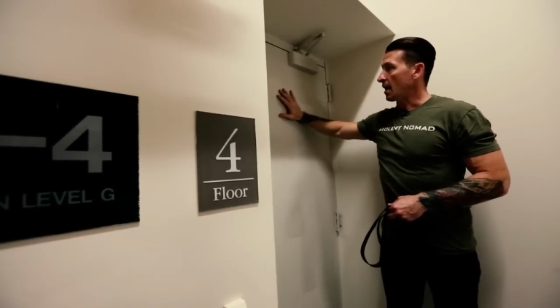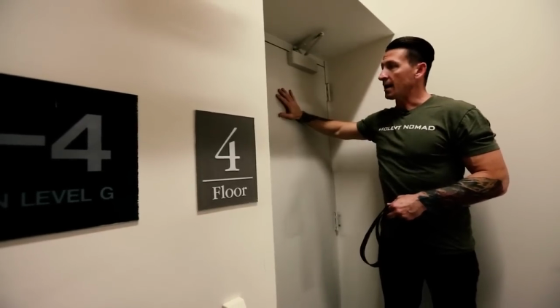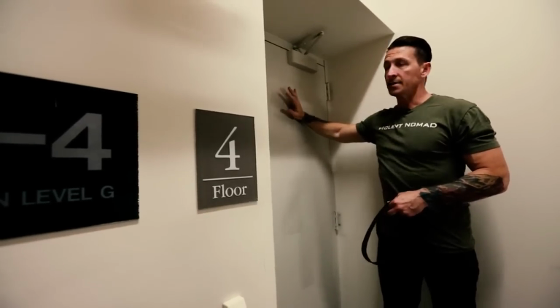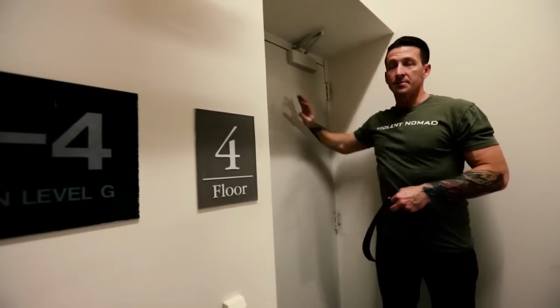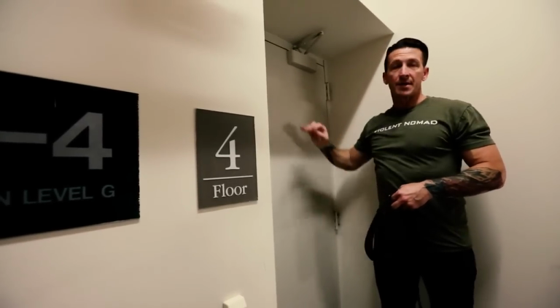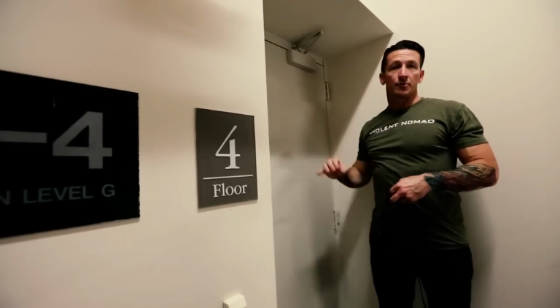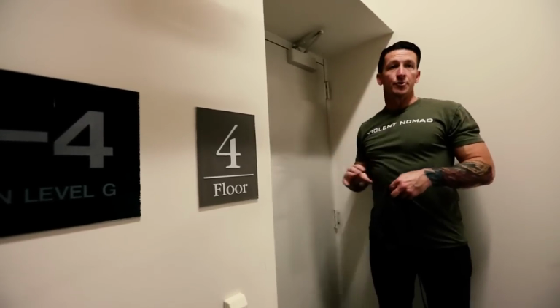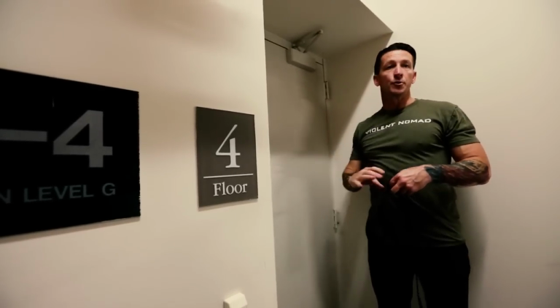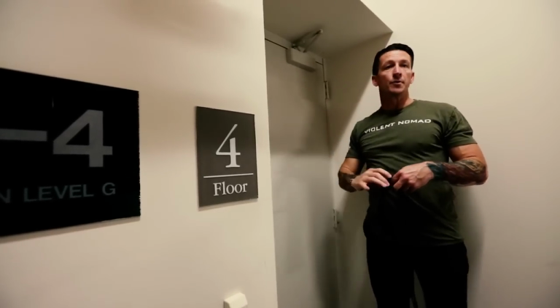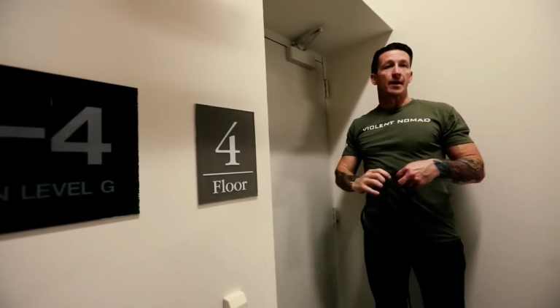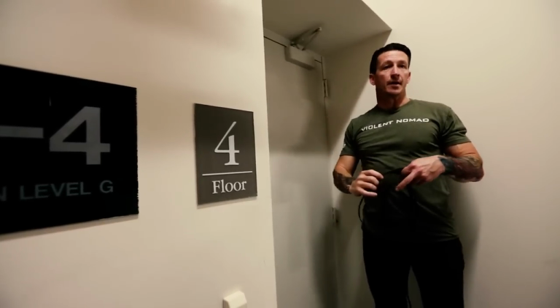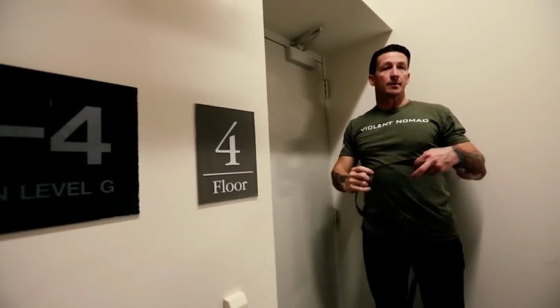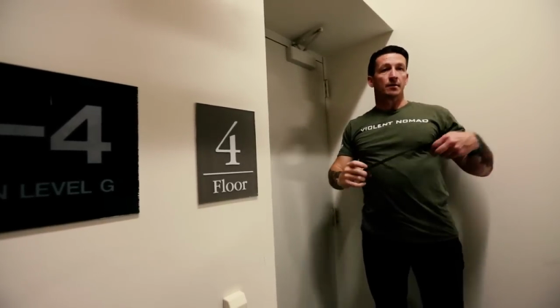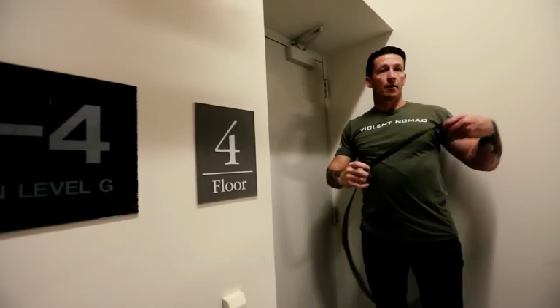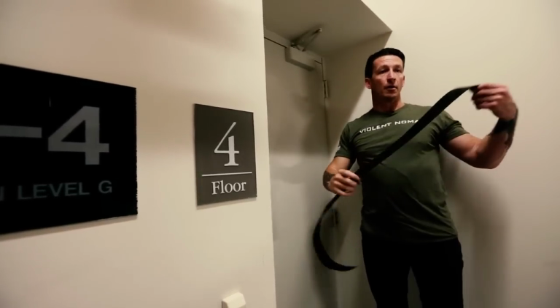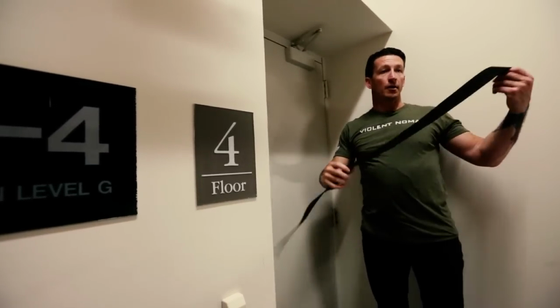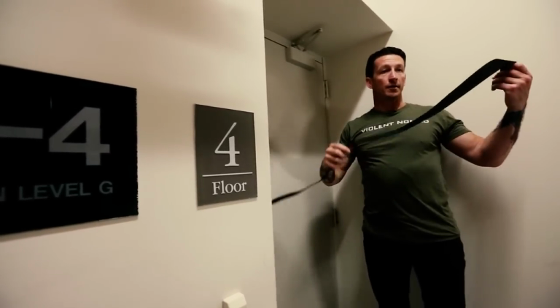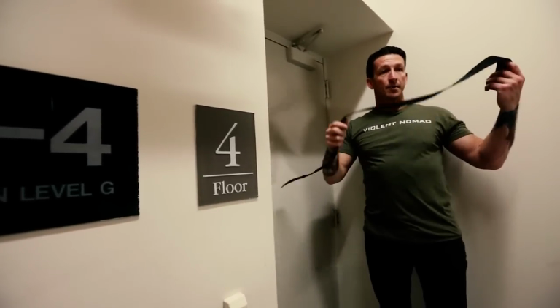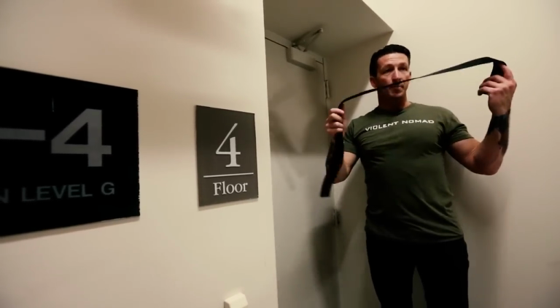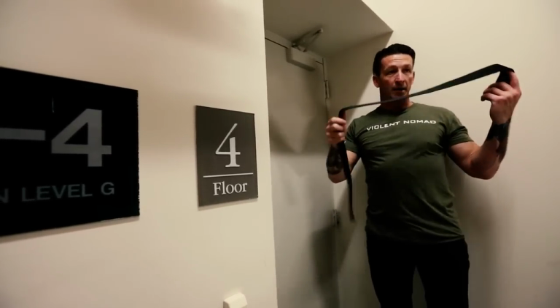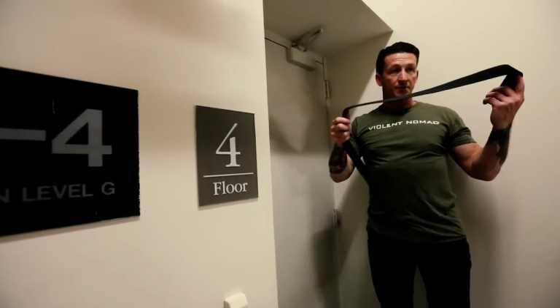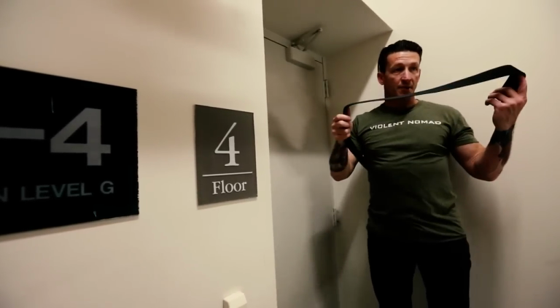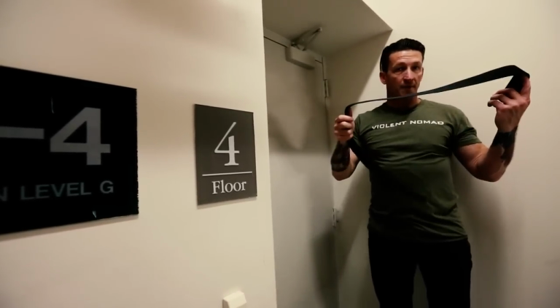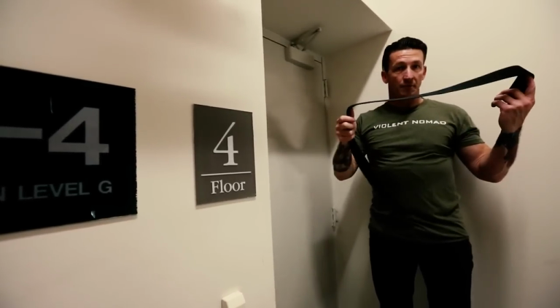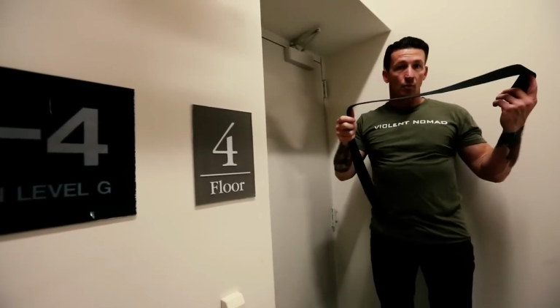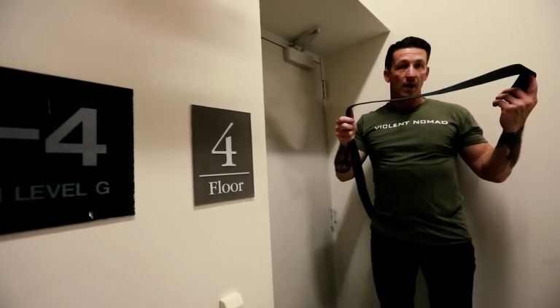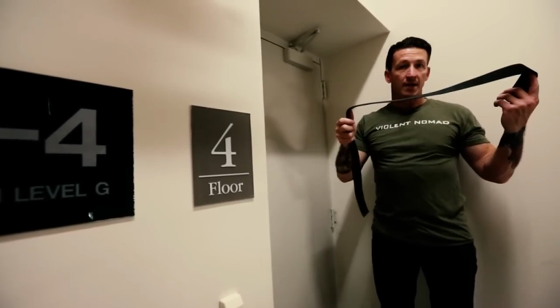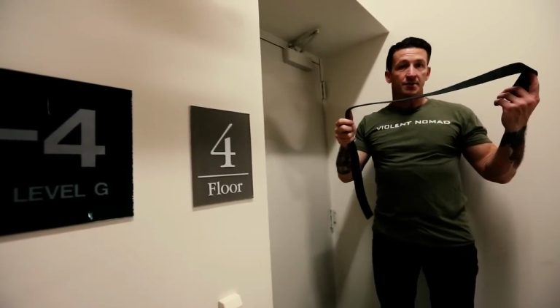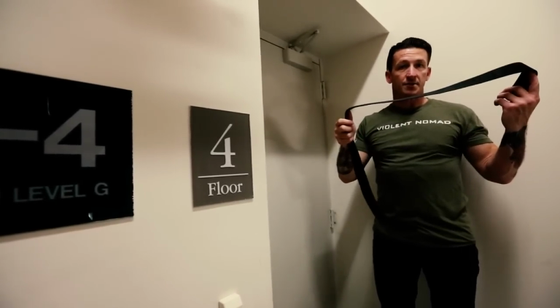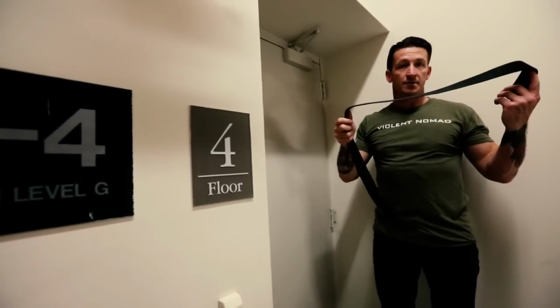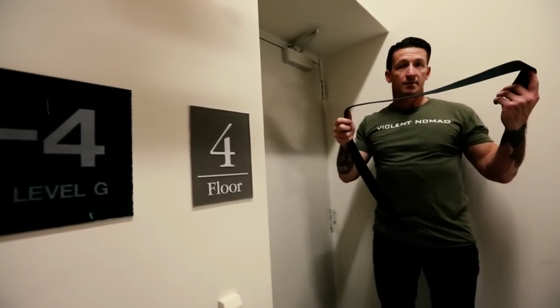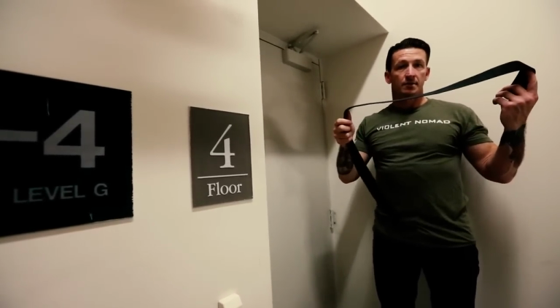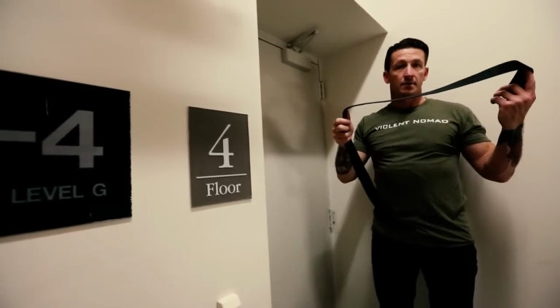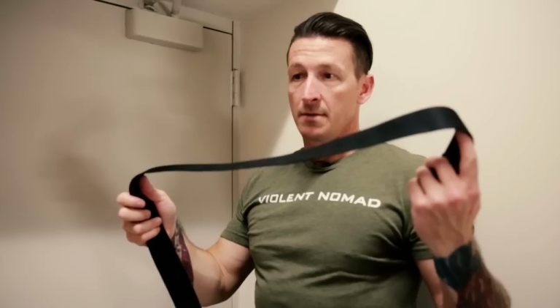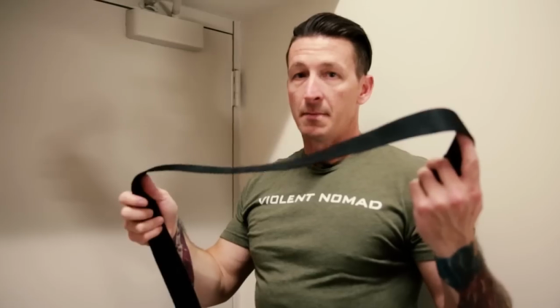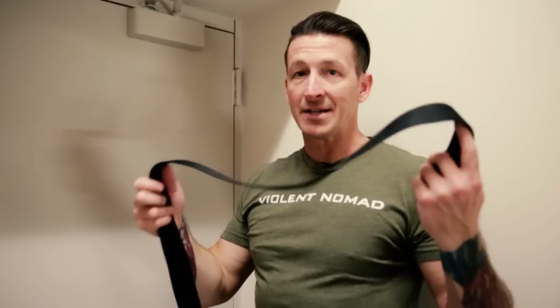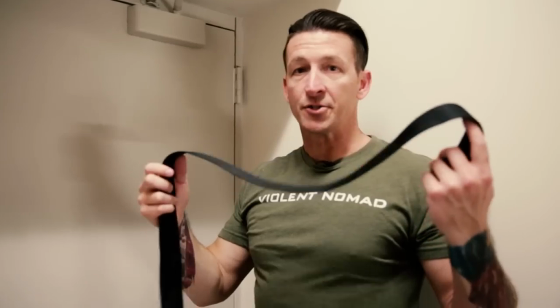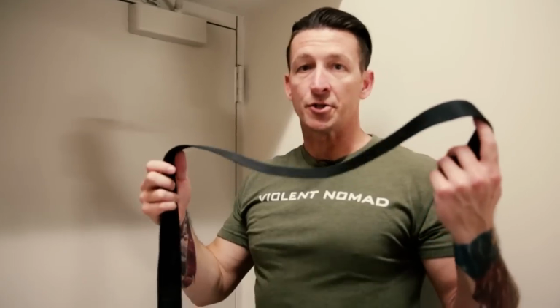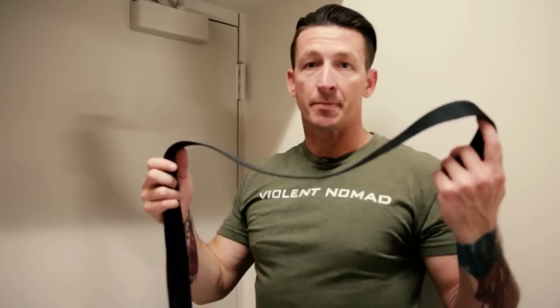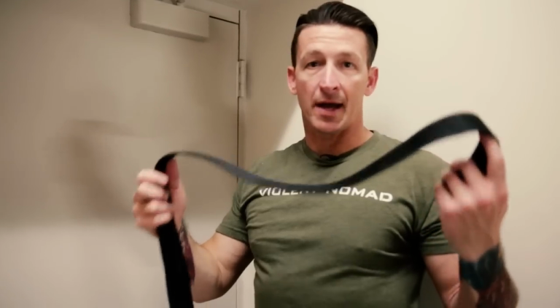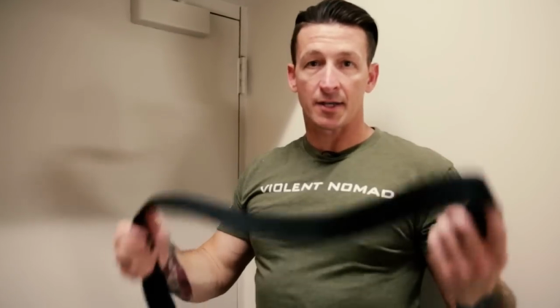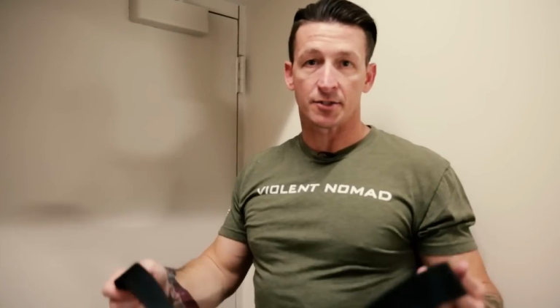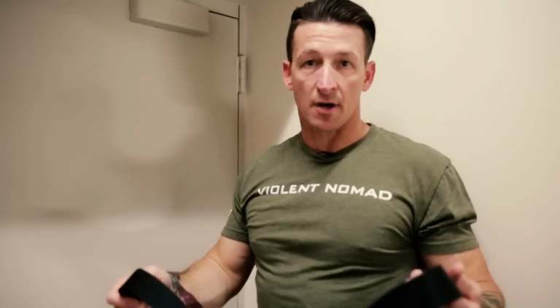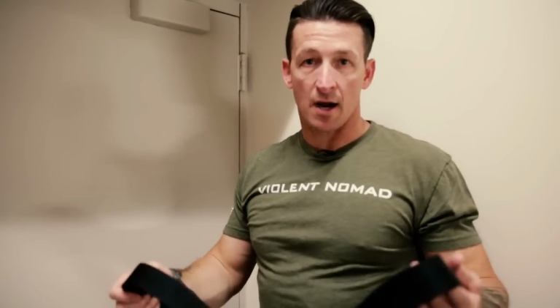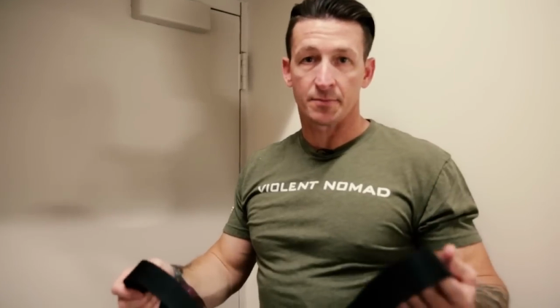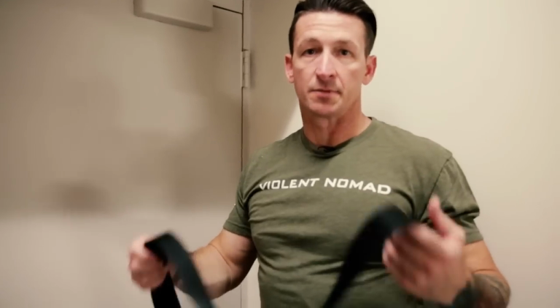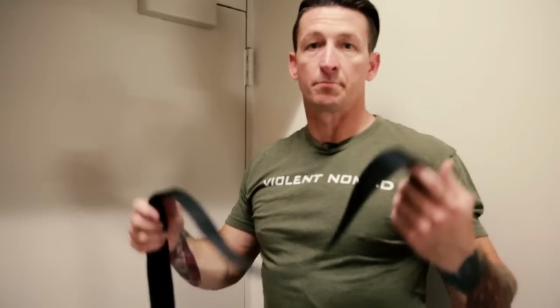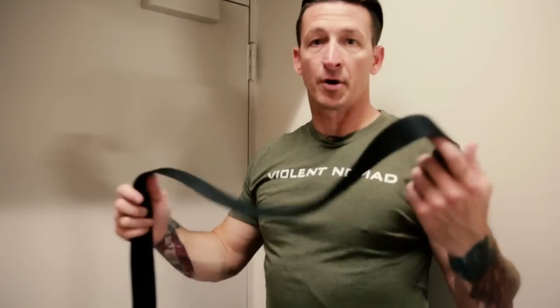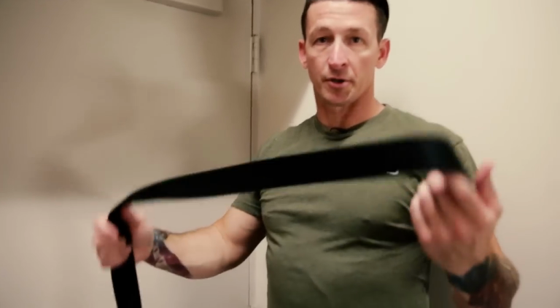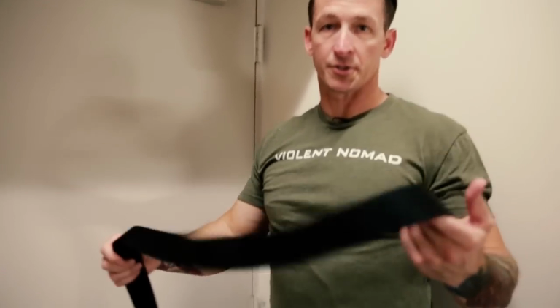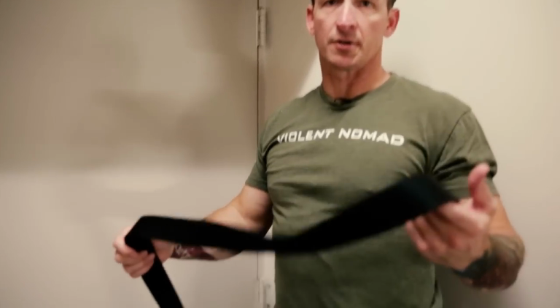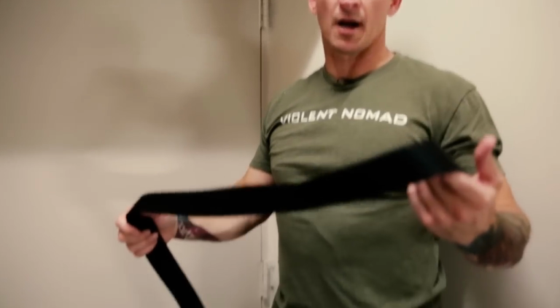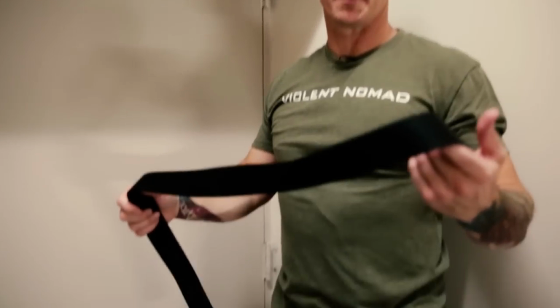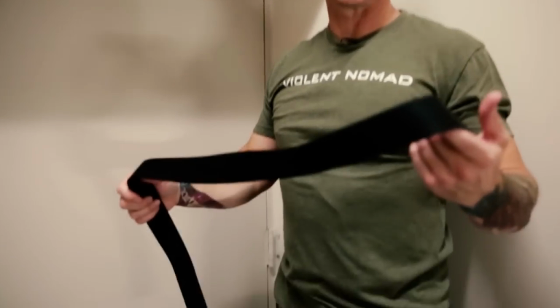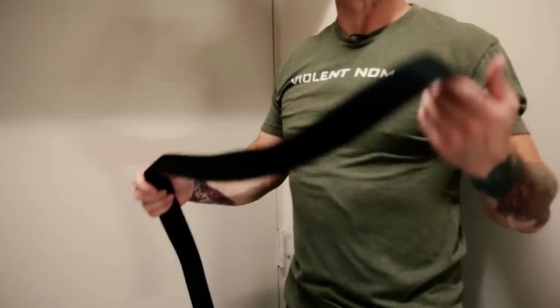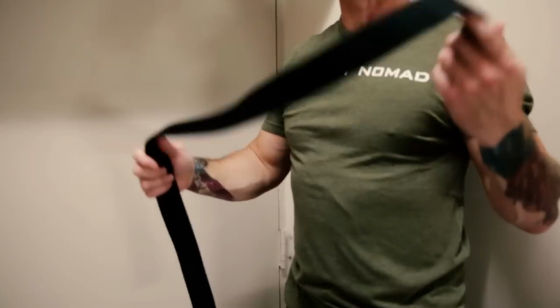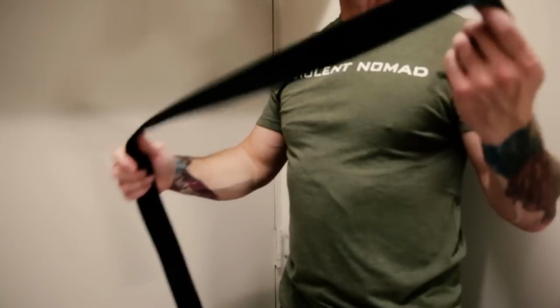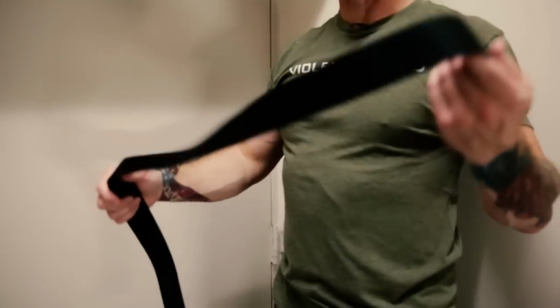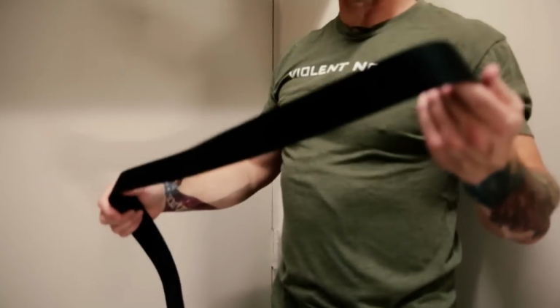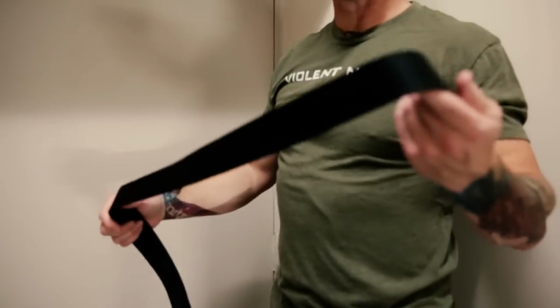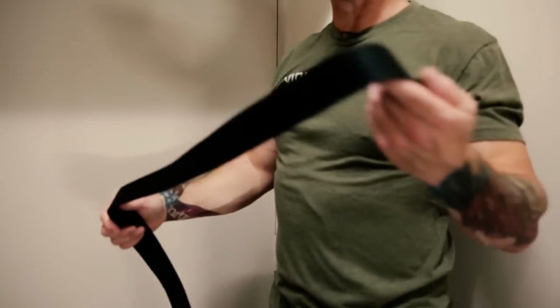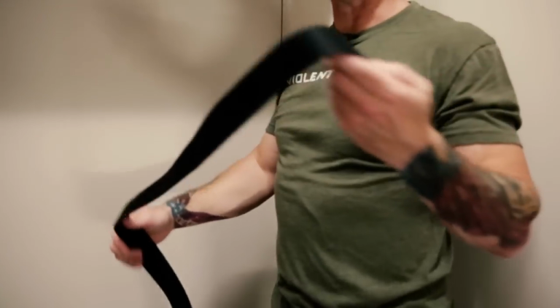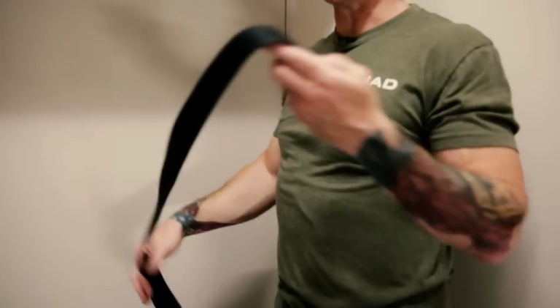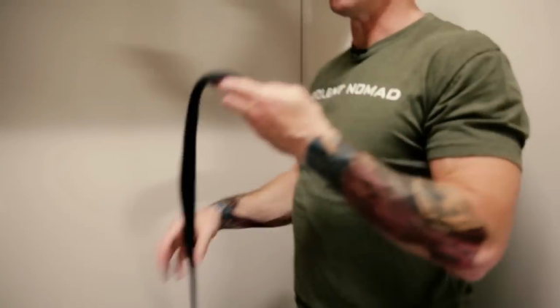Items that will do that are the belts off your waist, messenger bag straps, and purse straps. This is how you do it.